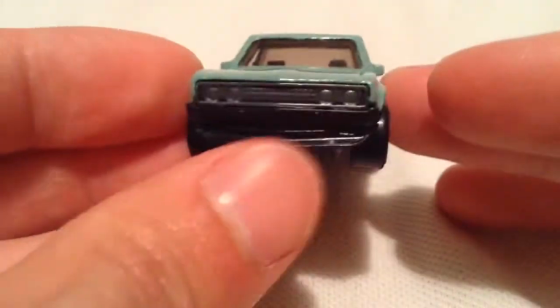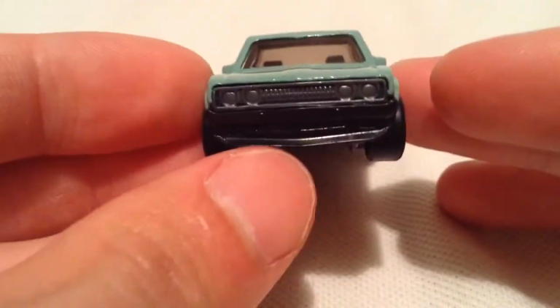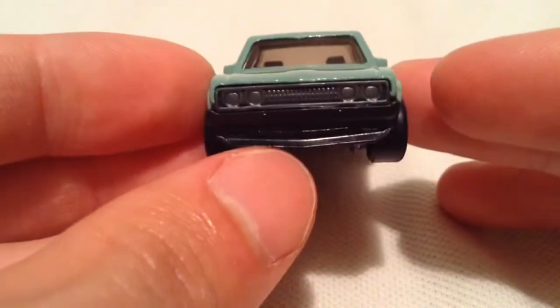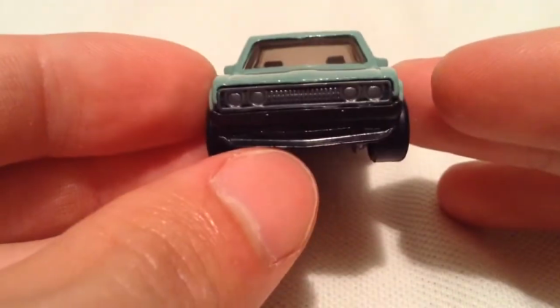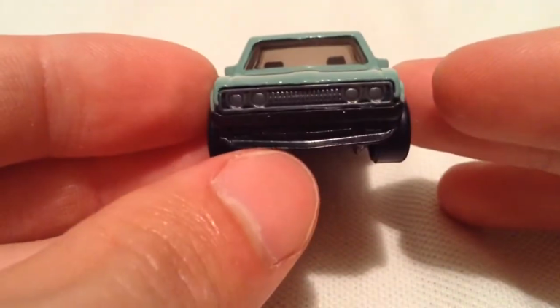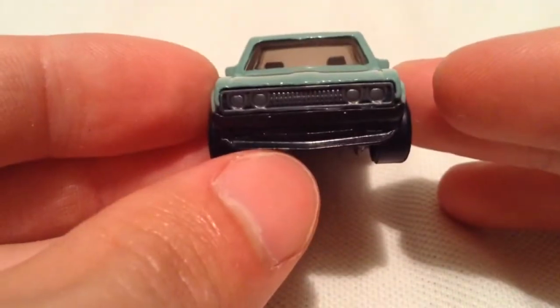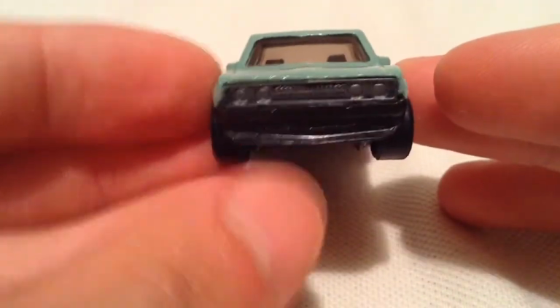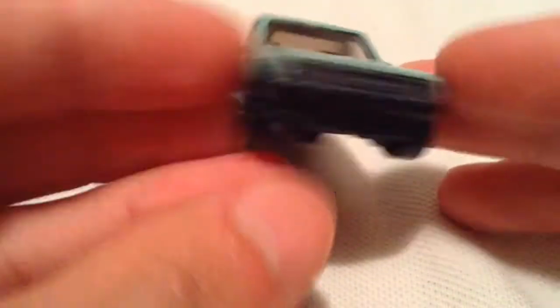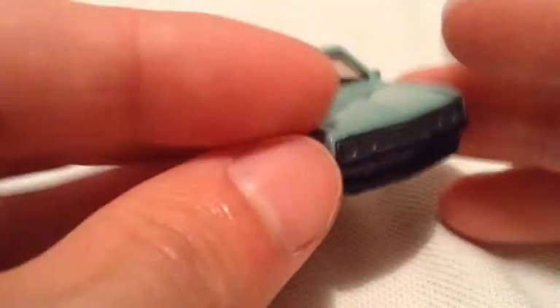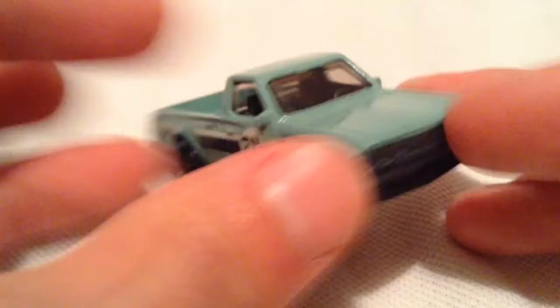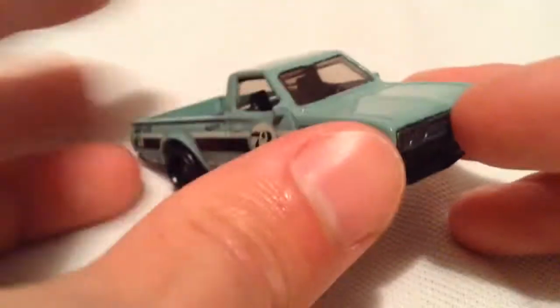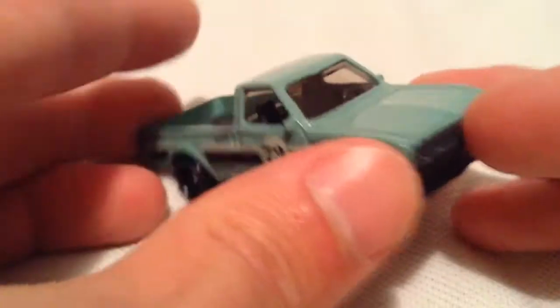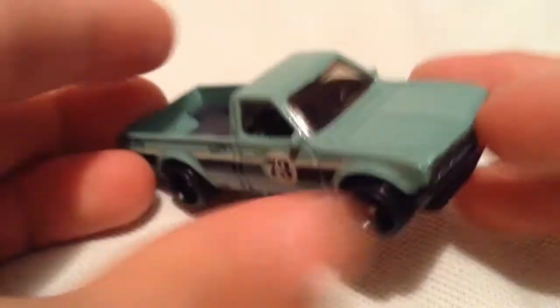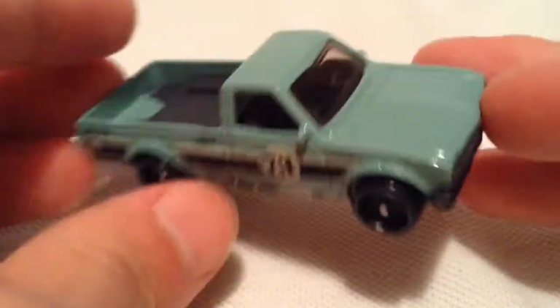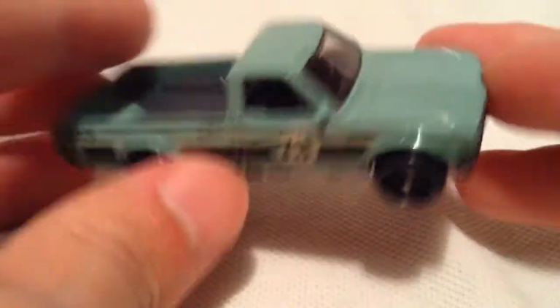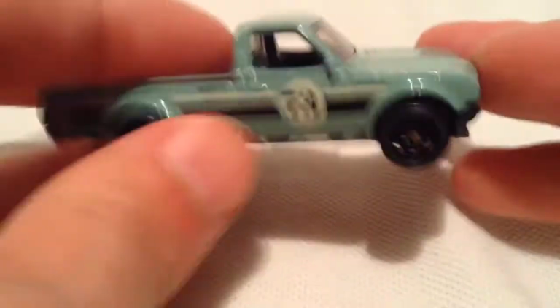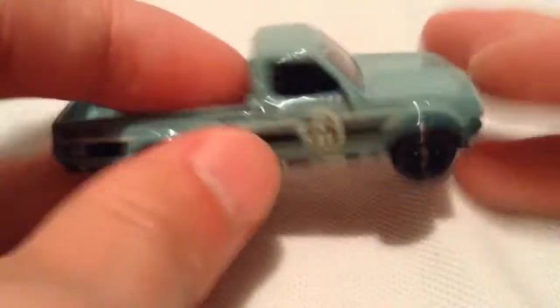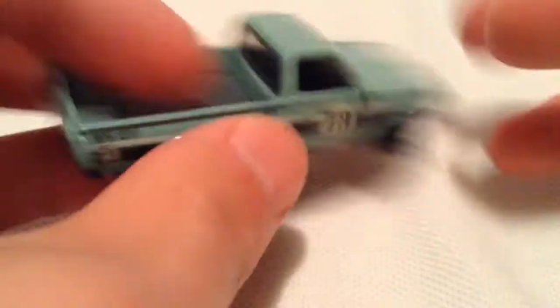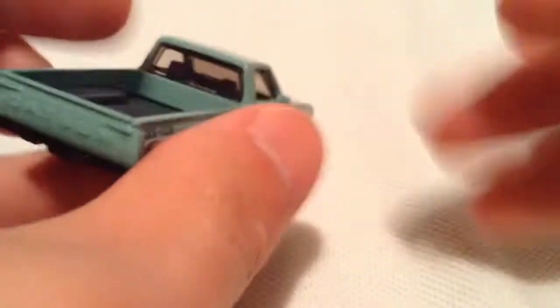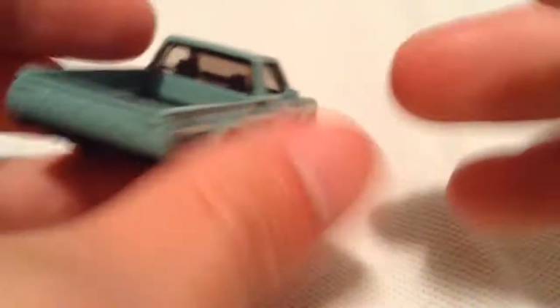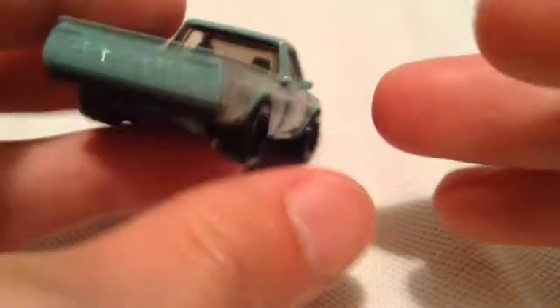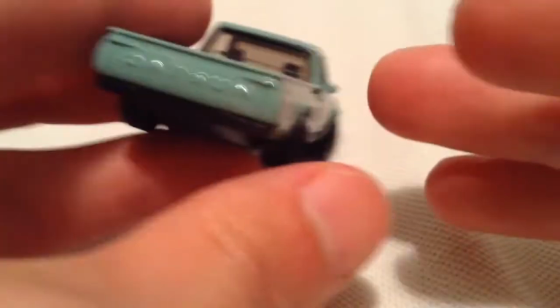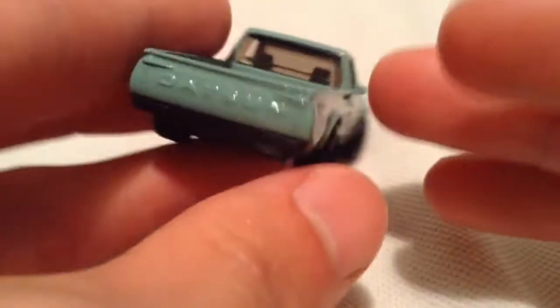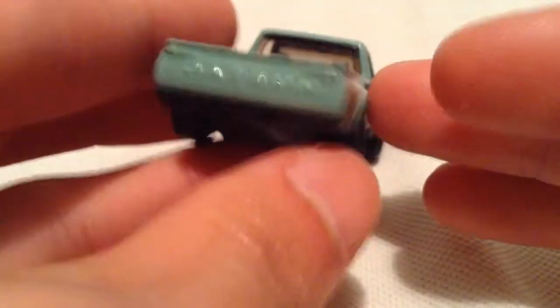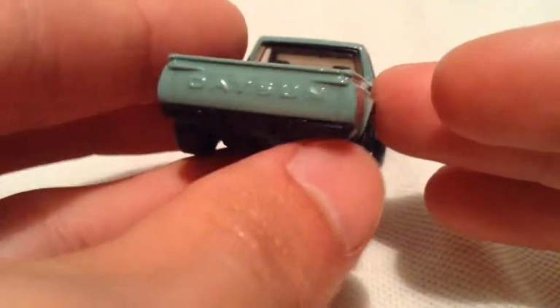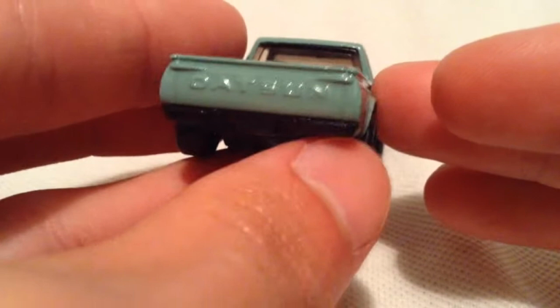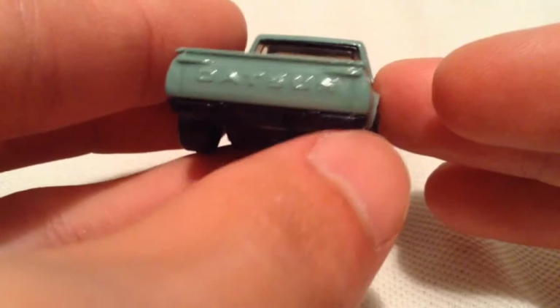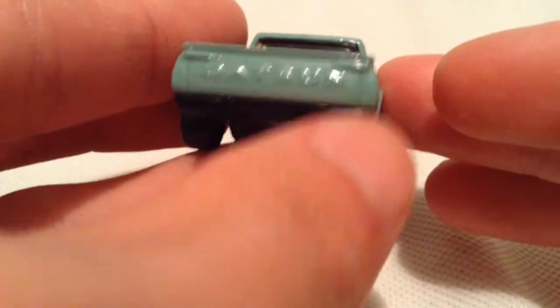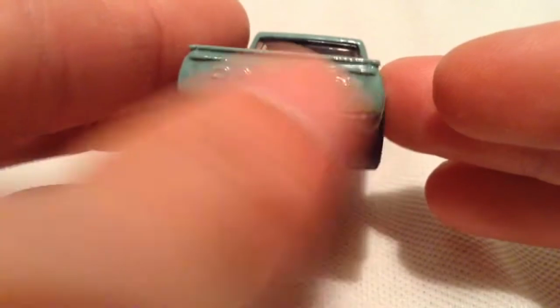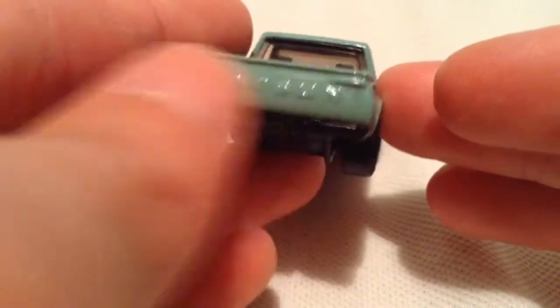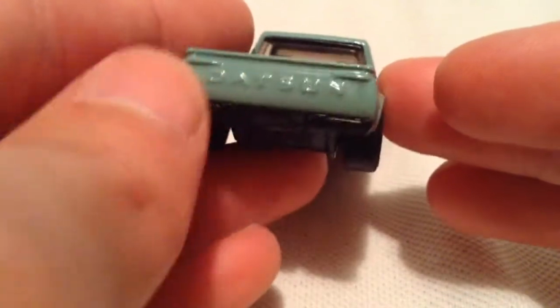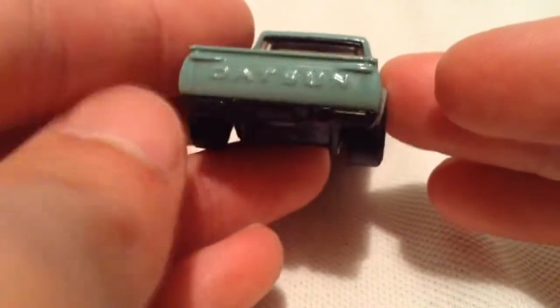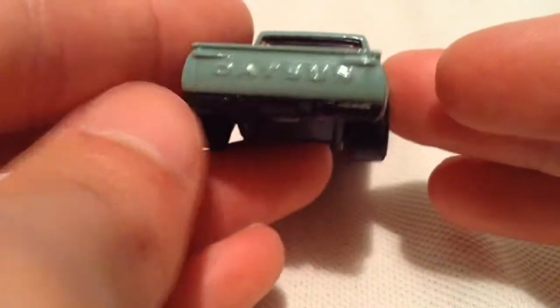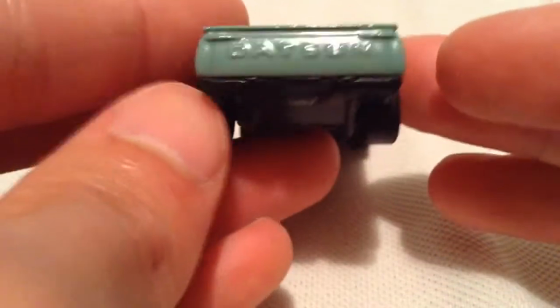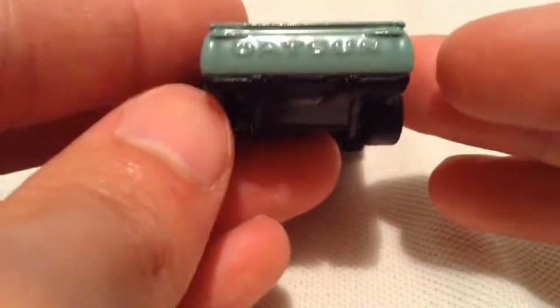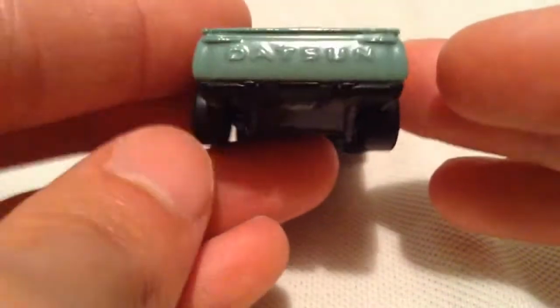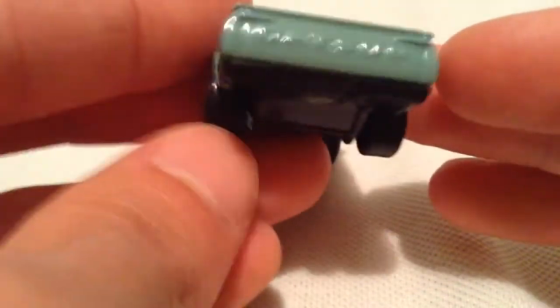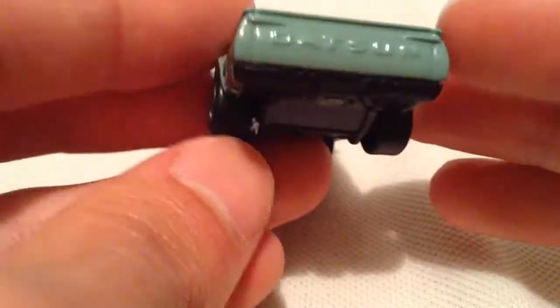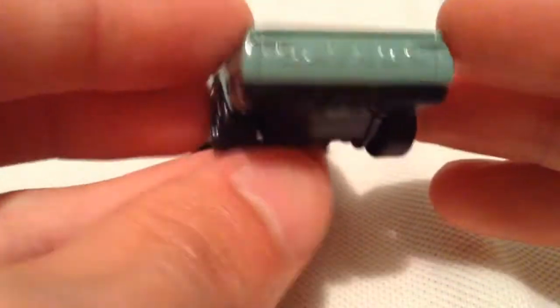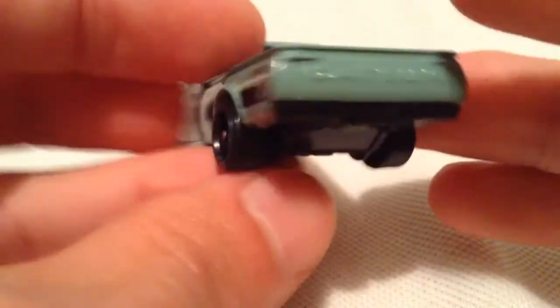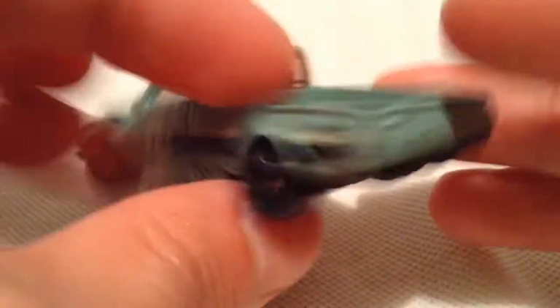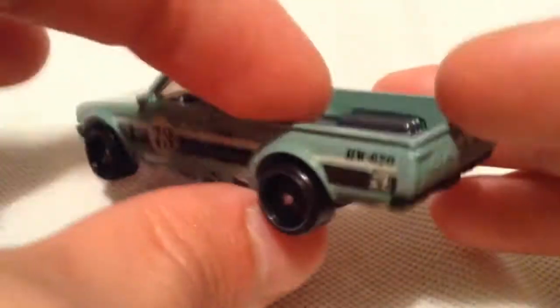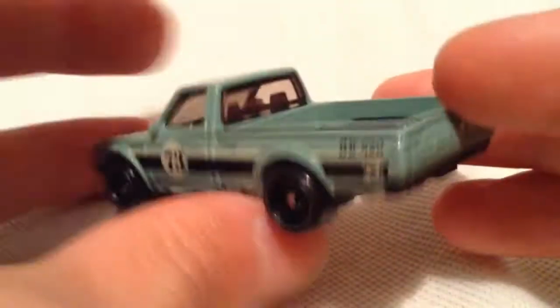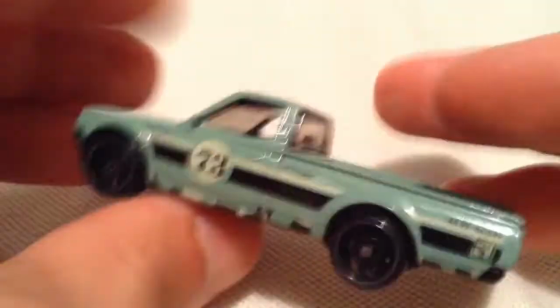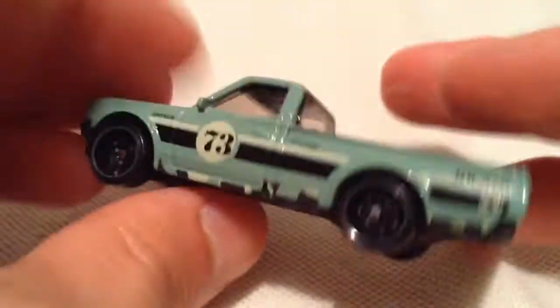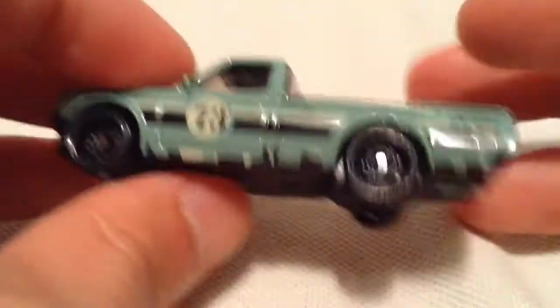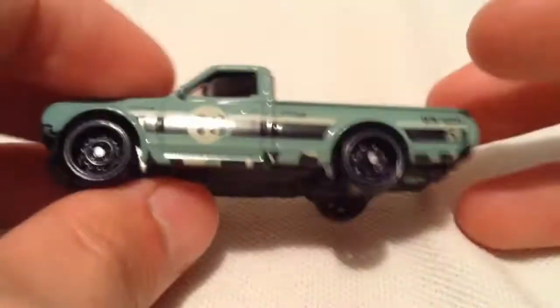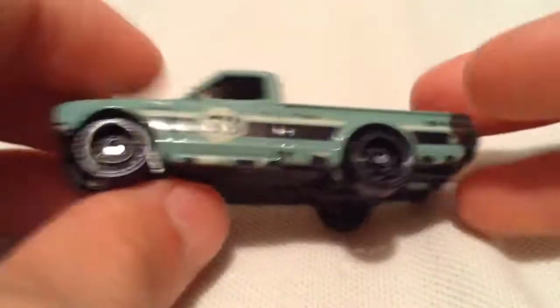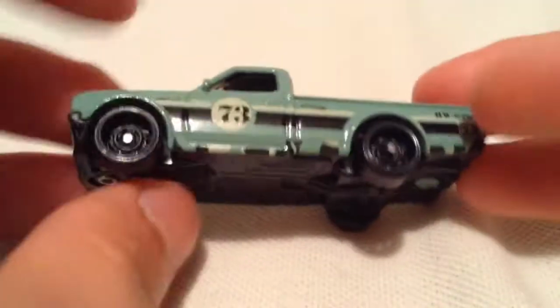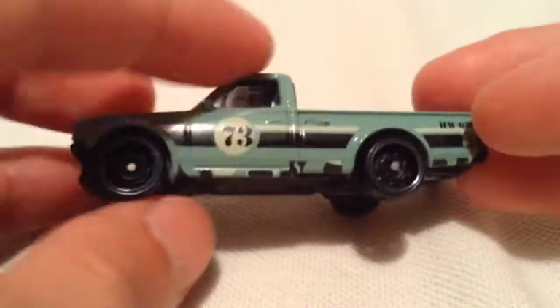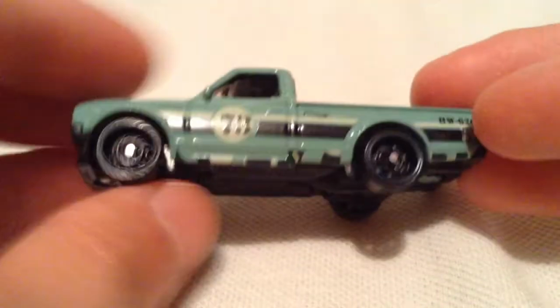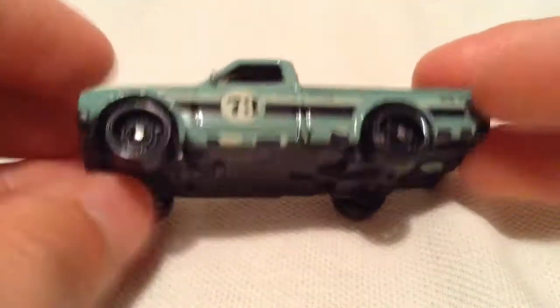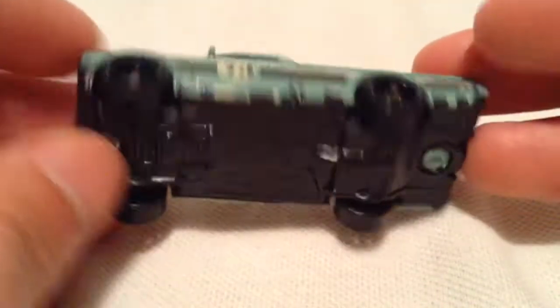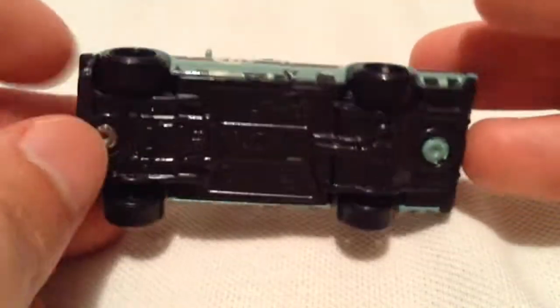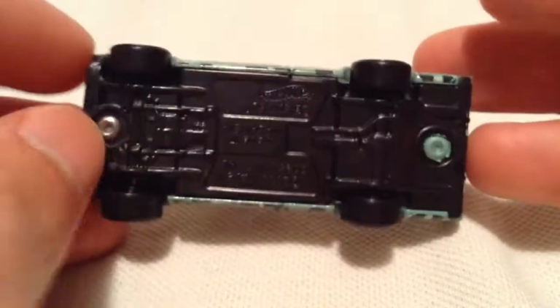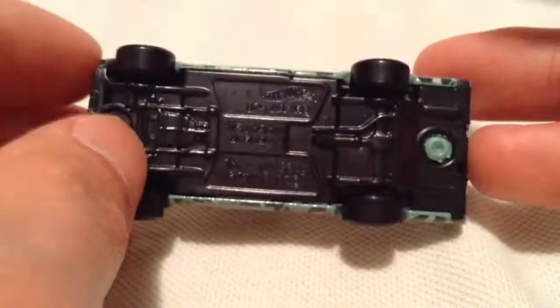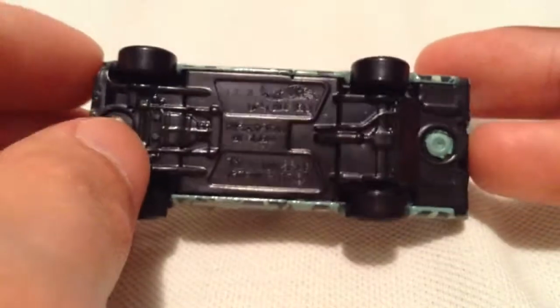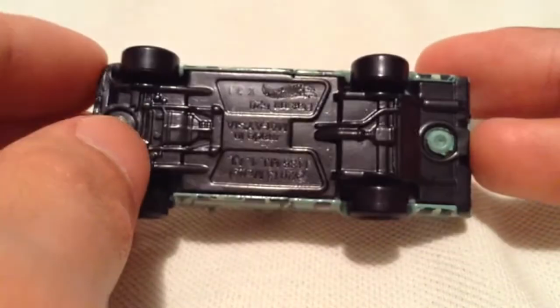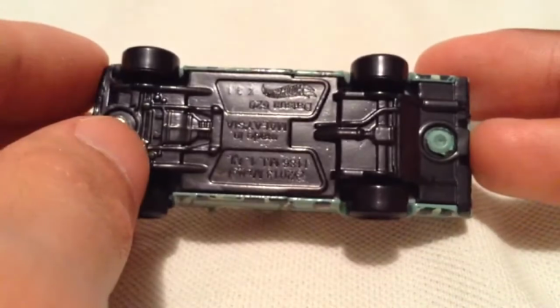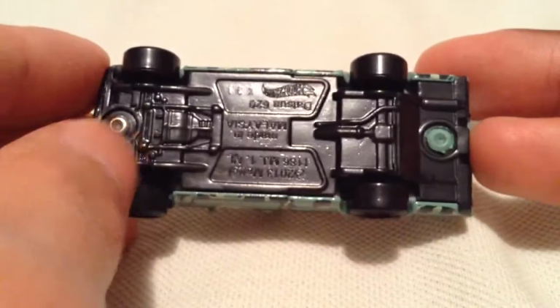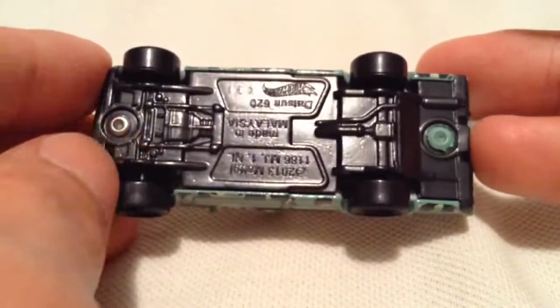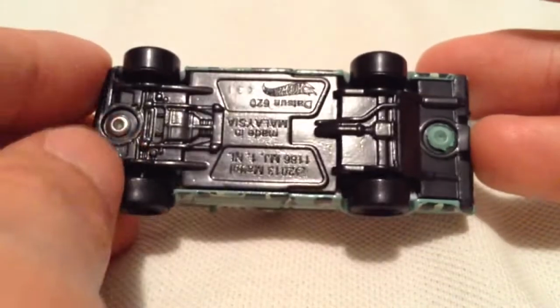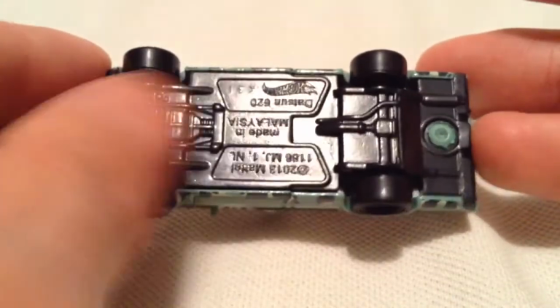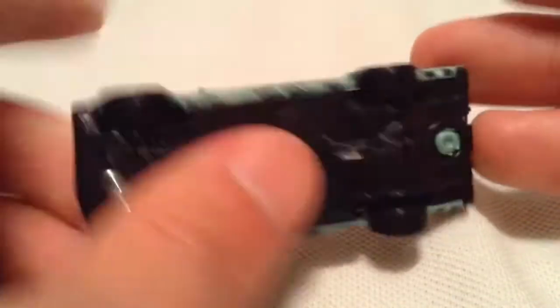There's the front there. The back says Datsun on the tailgate, pretty sweet. Of course all that part's metal and the base is plastic.